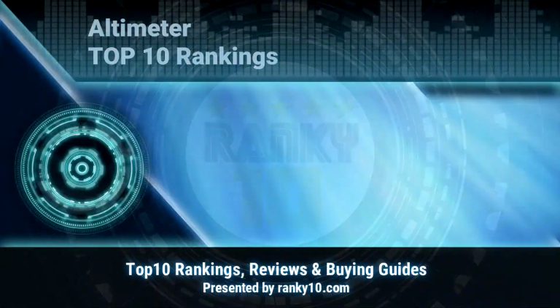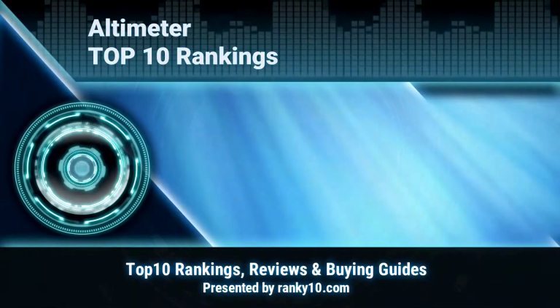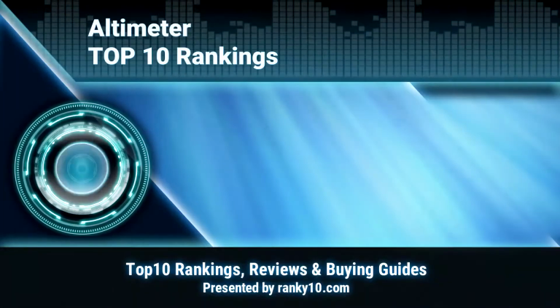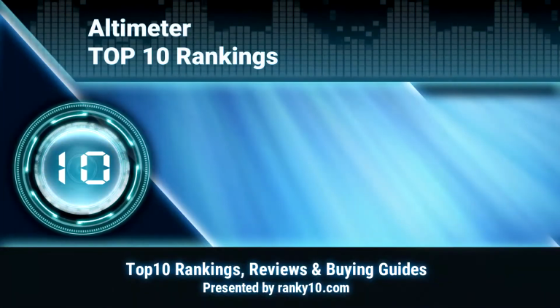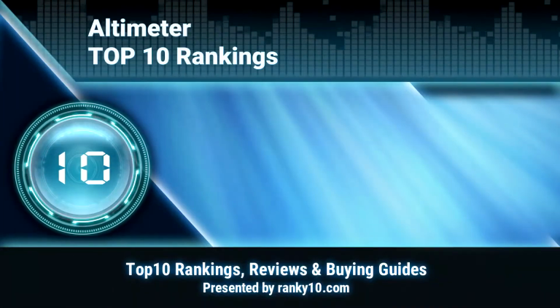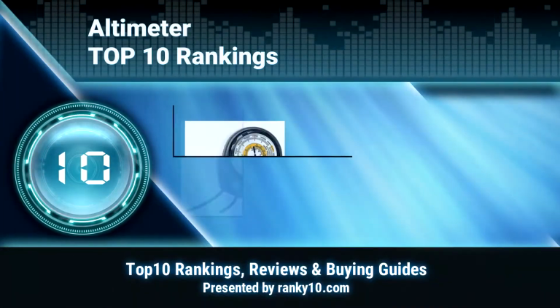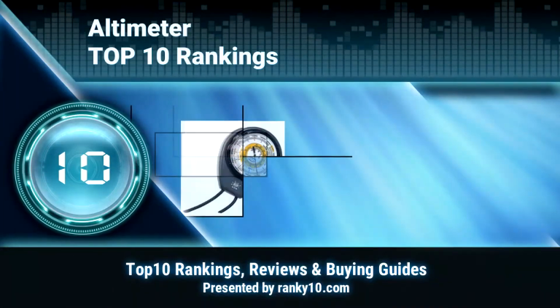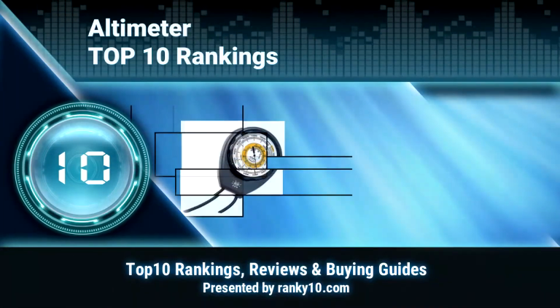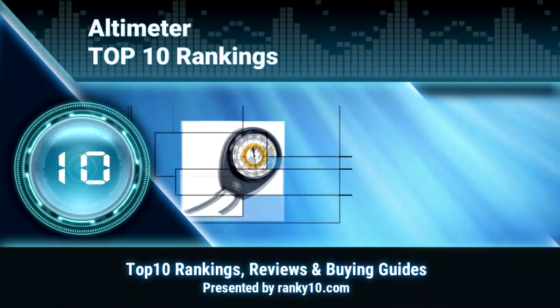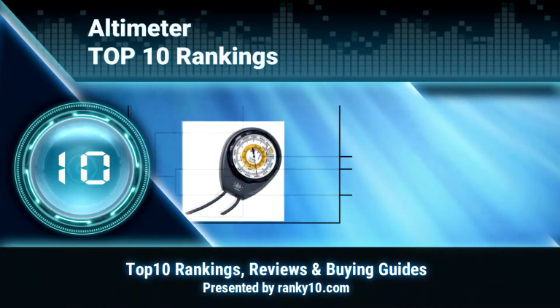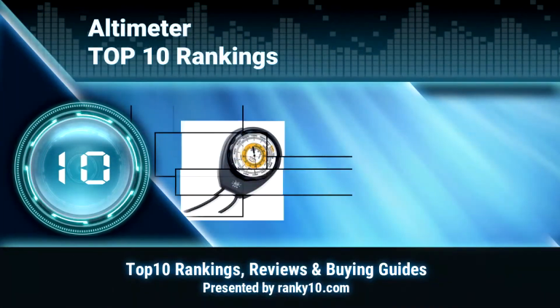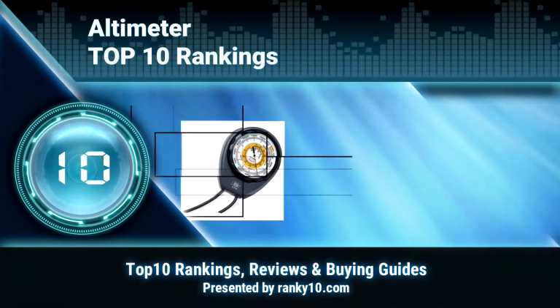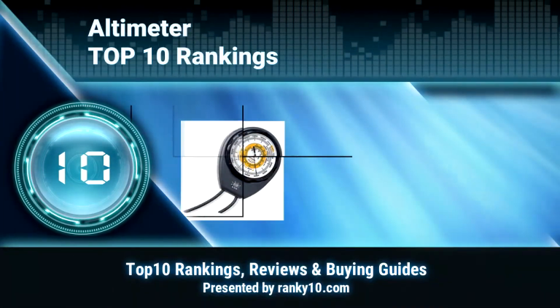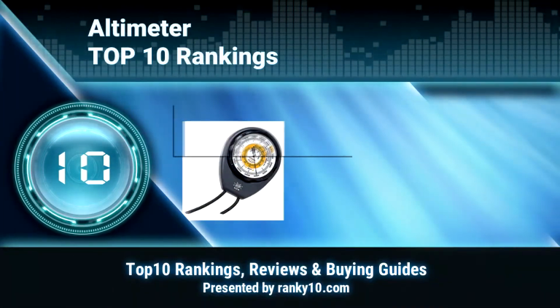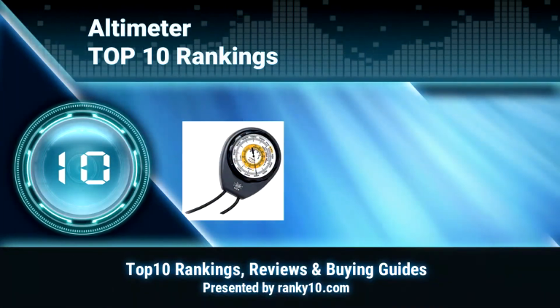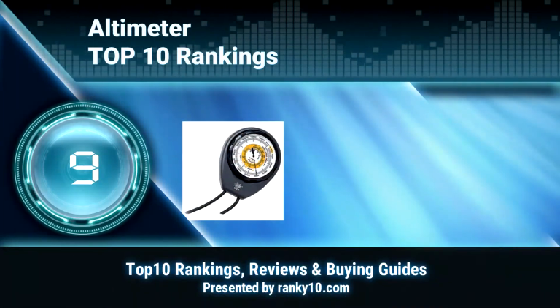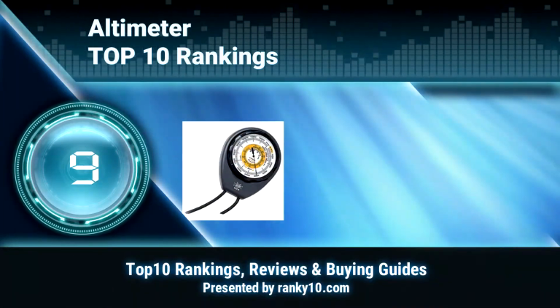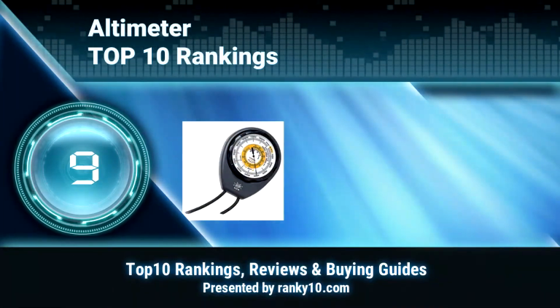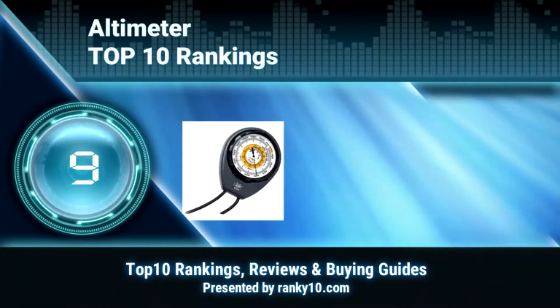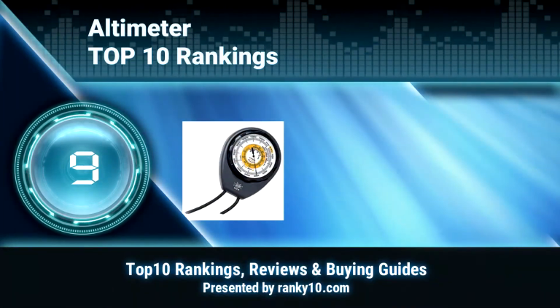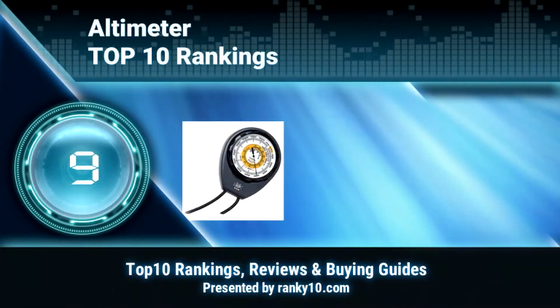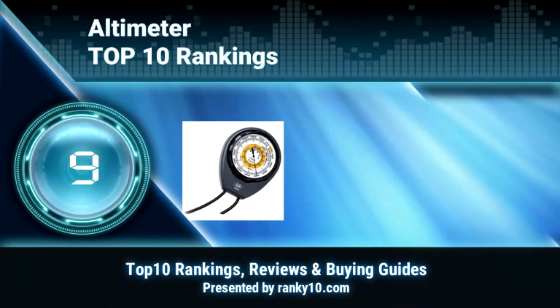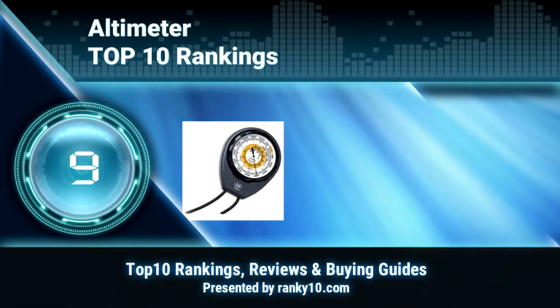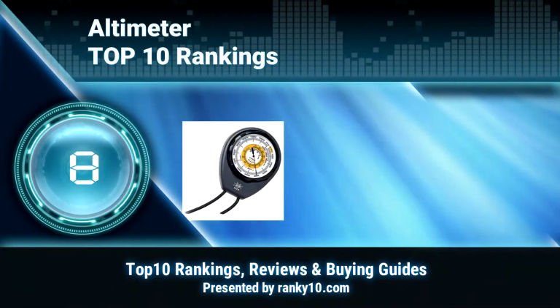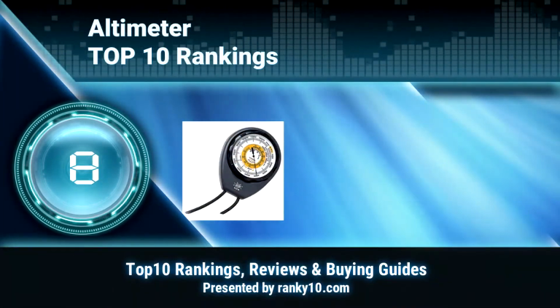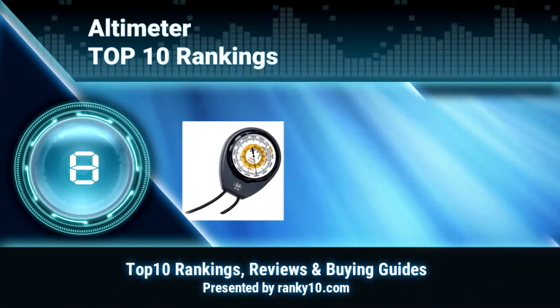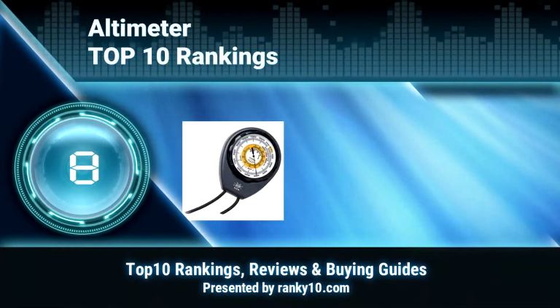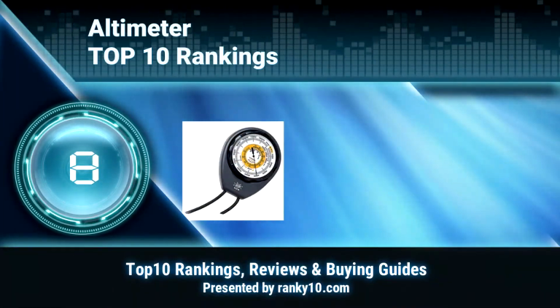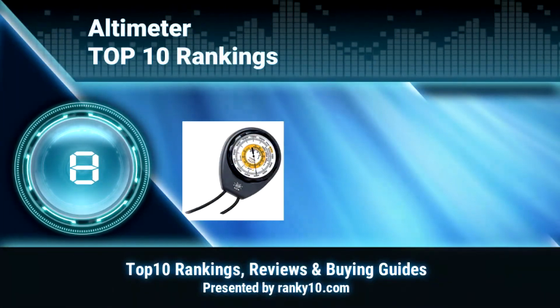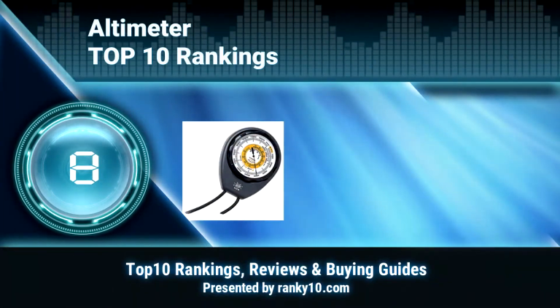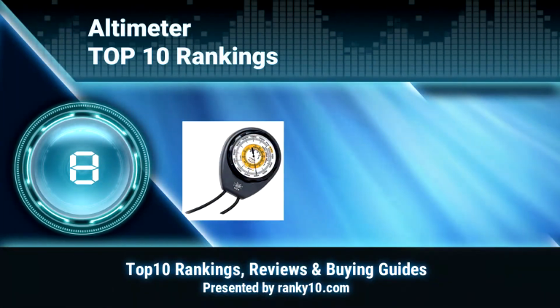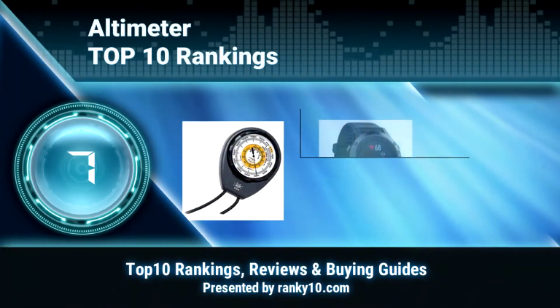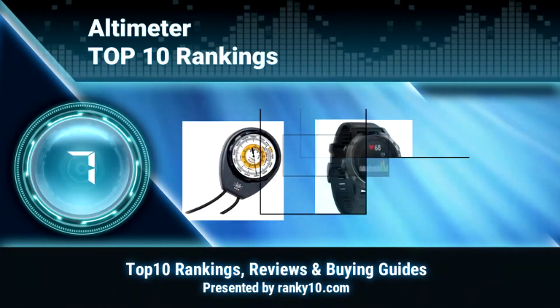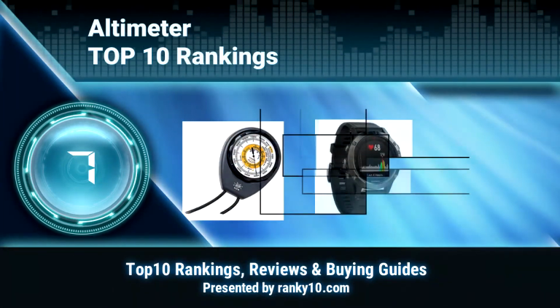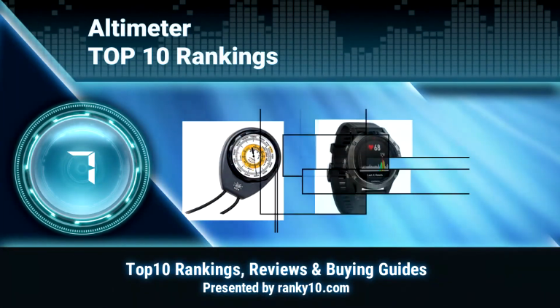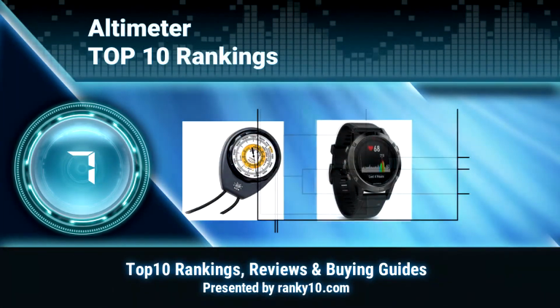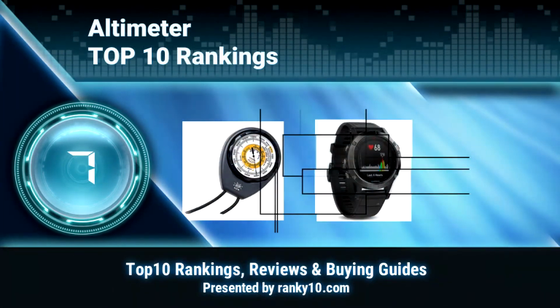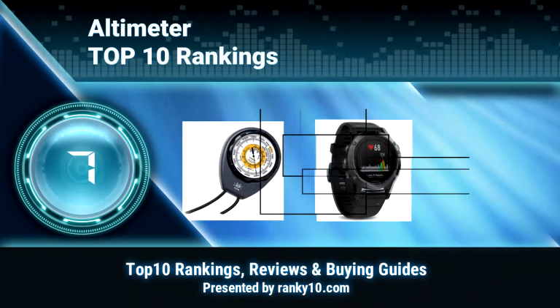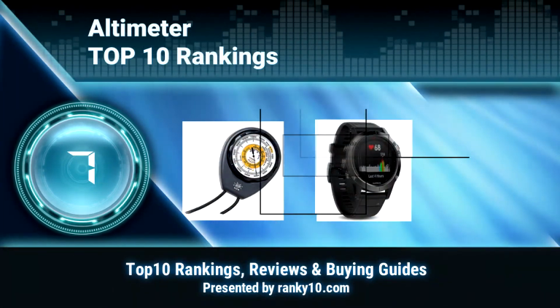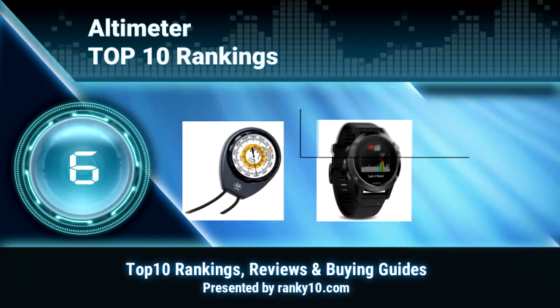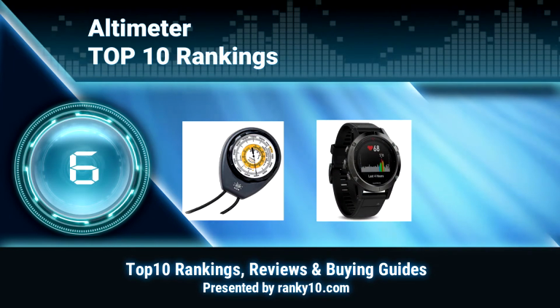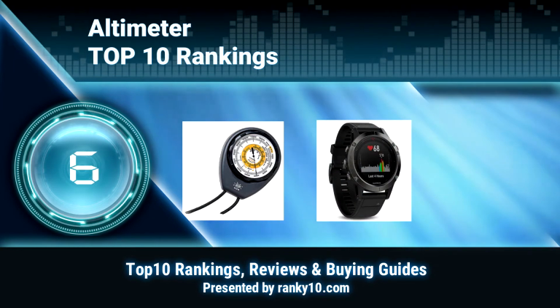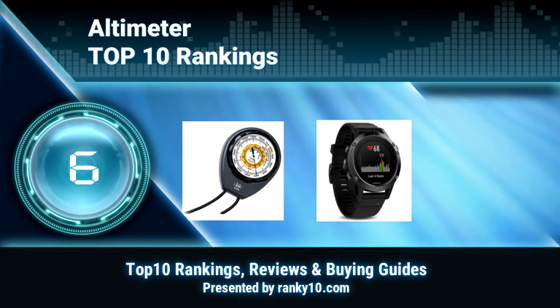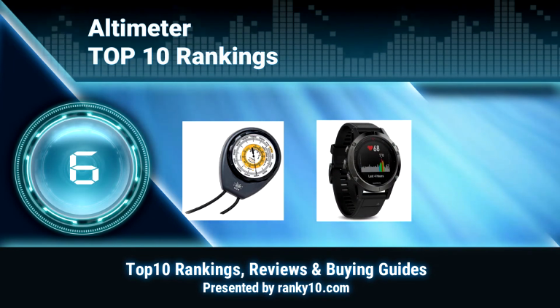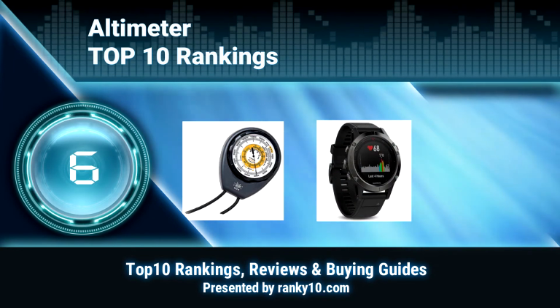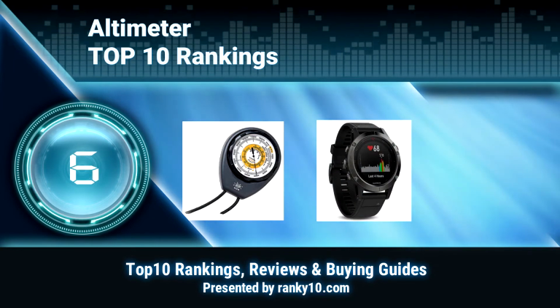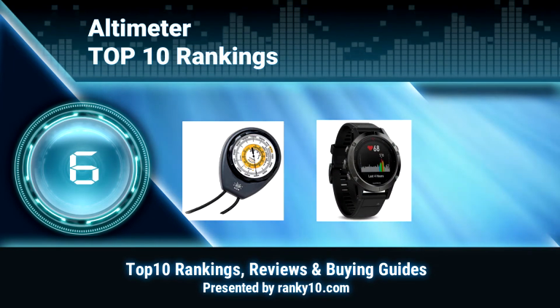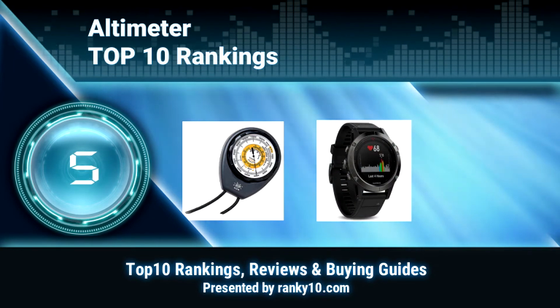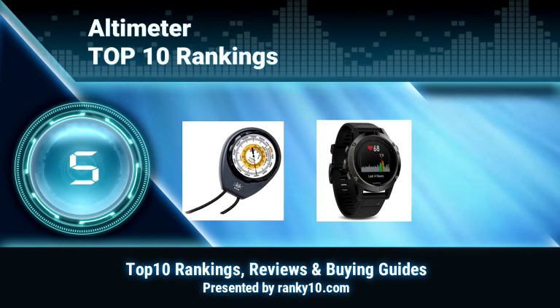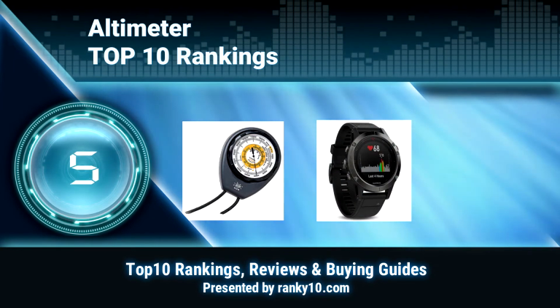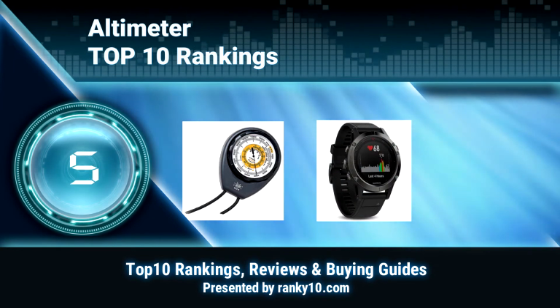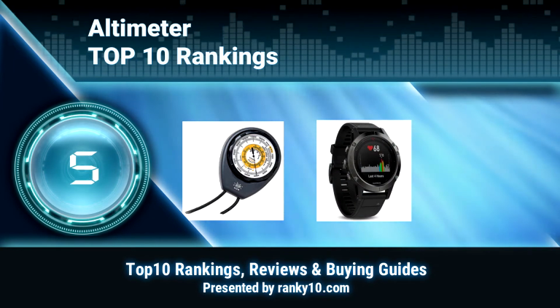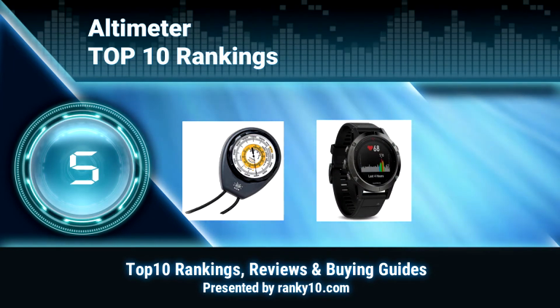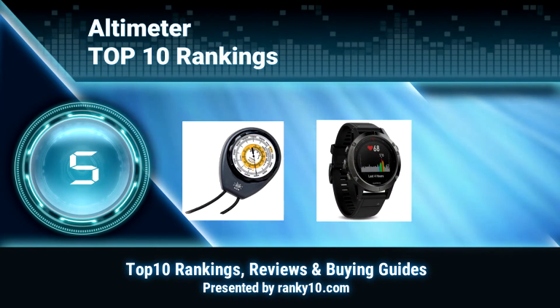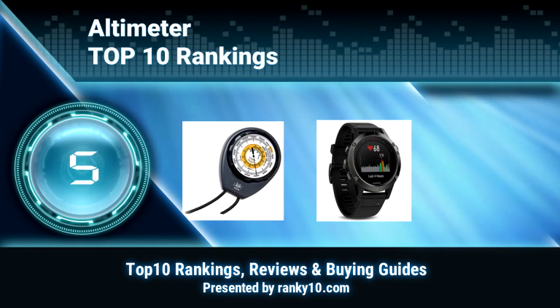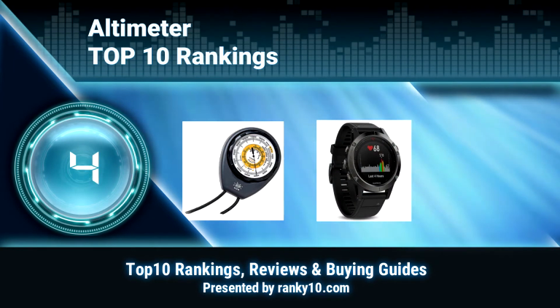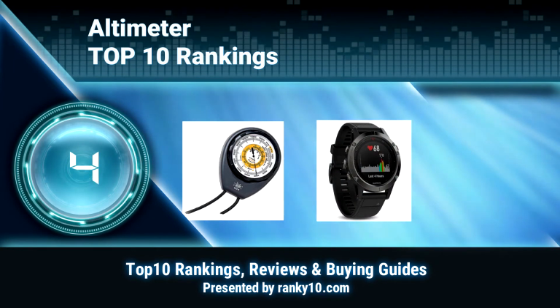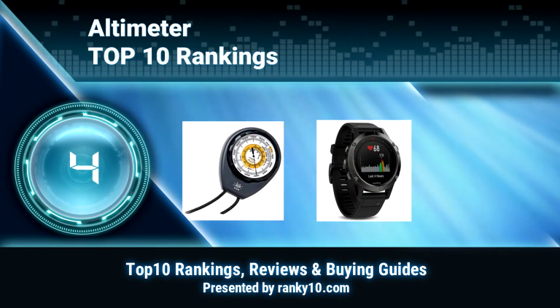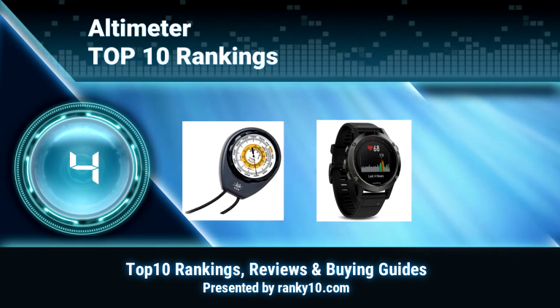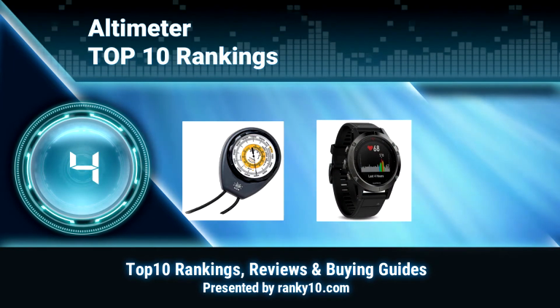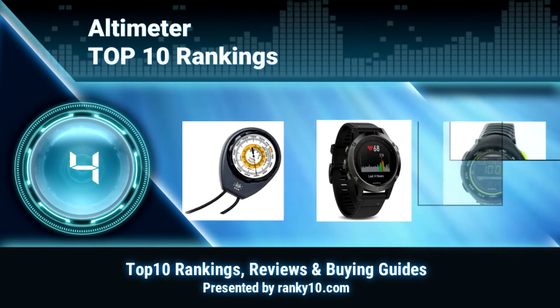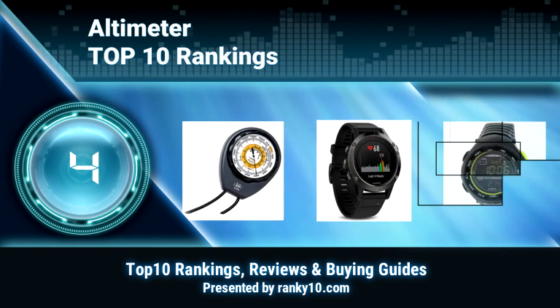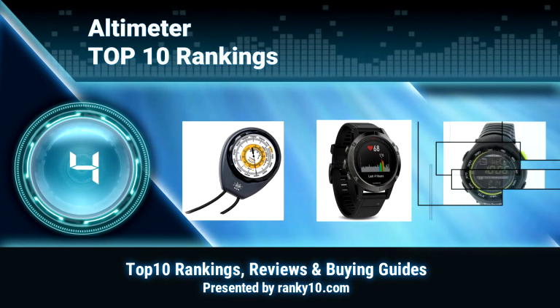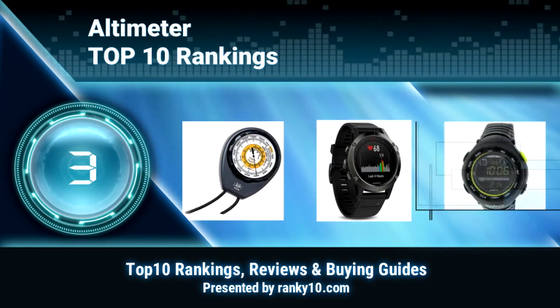Welcome to Ranky 10 Video Rankings. We announce the Top 10 Rankings of Altimeters. Let's get started.